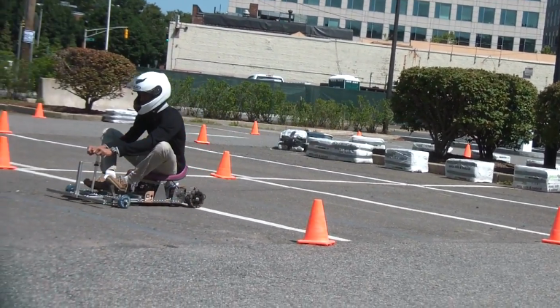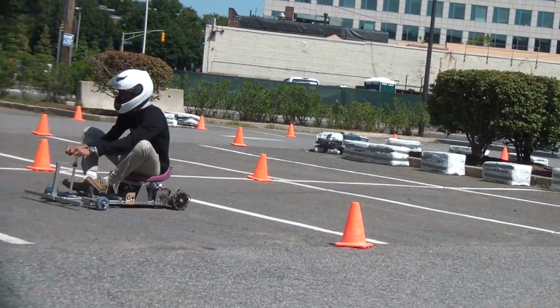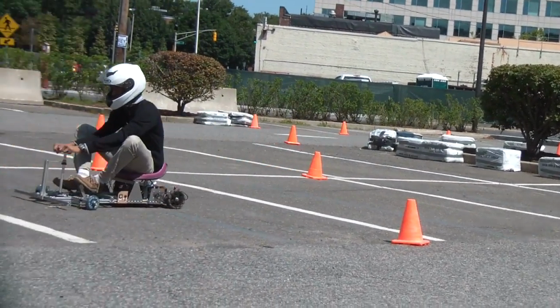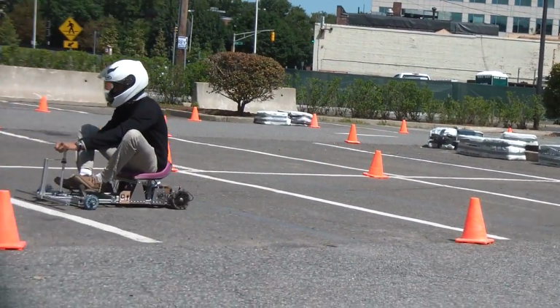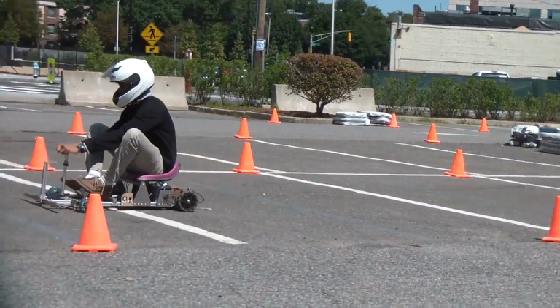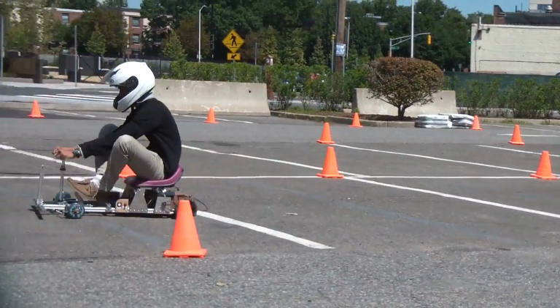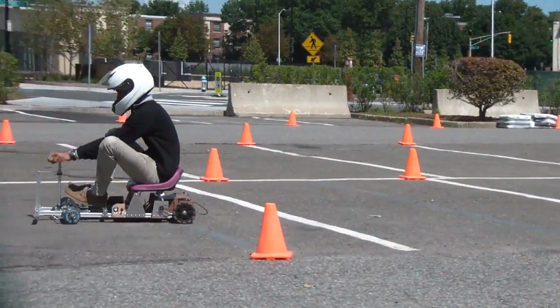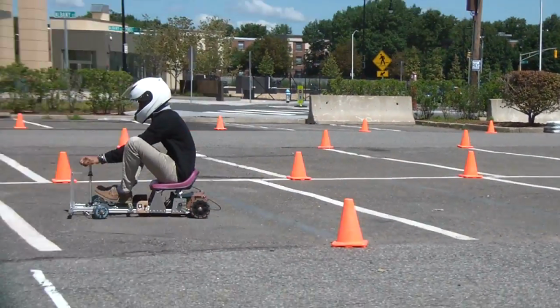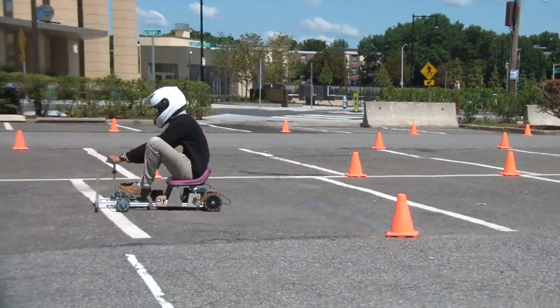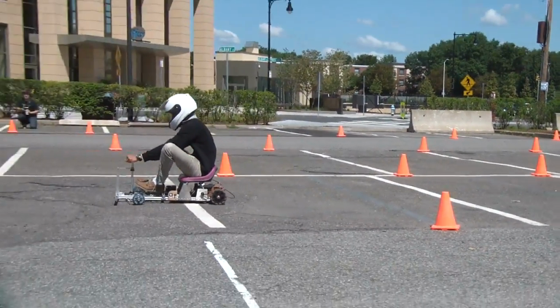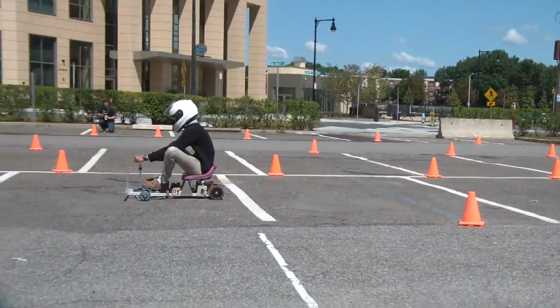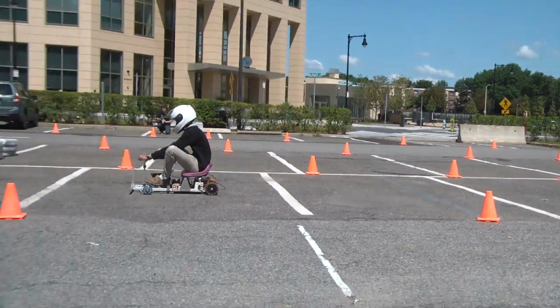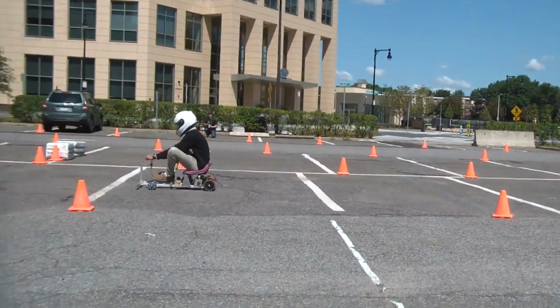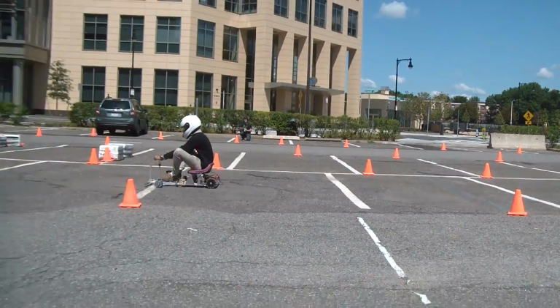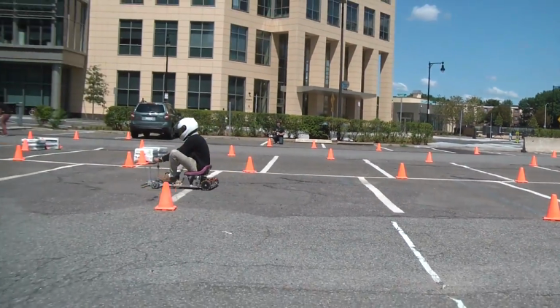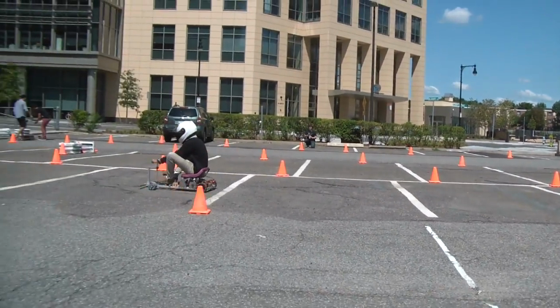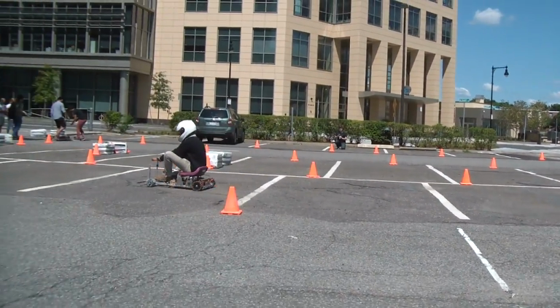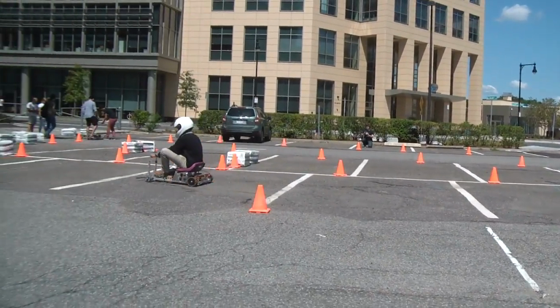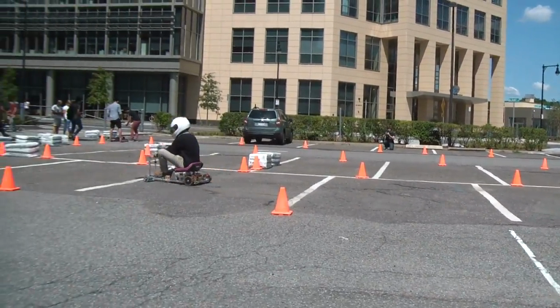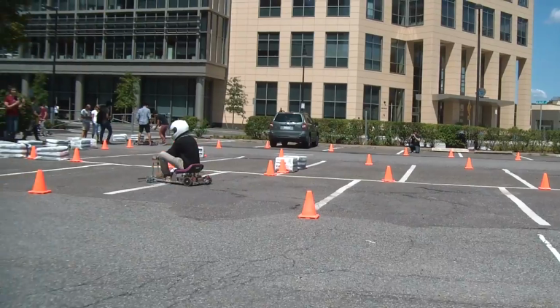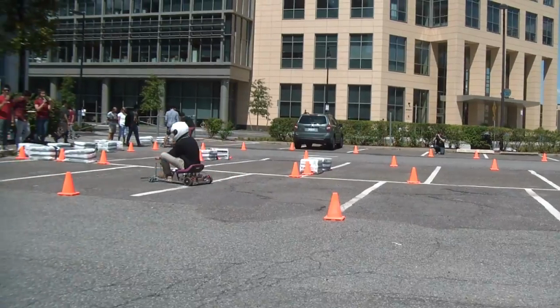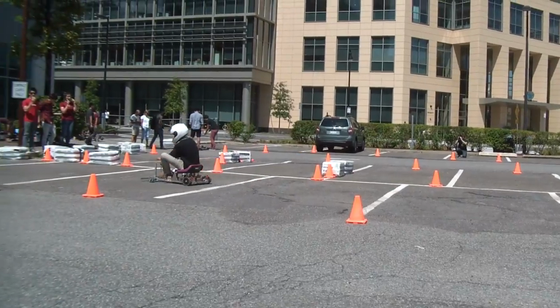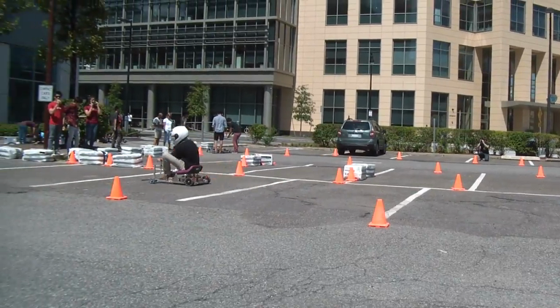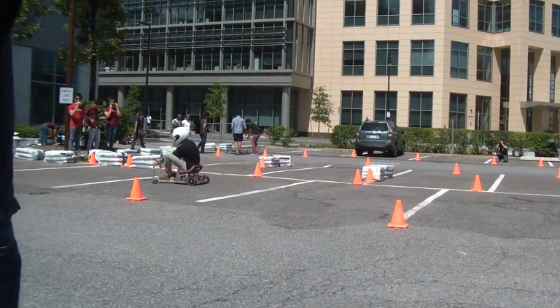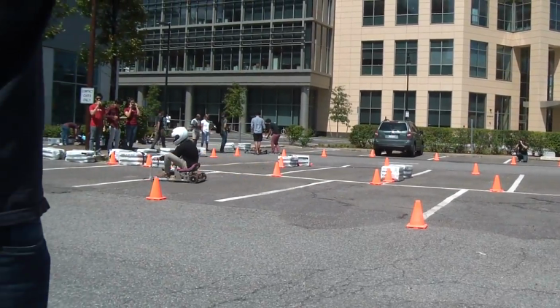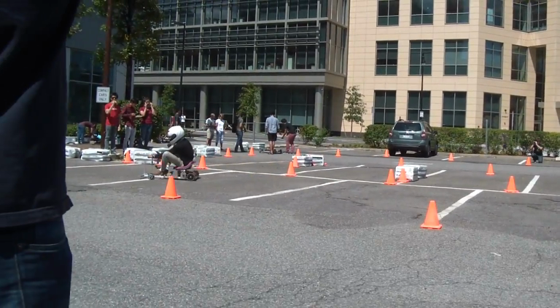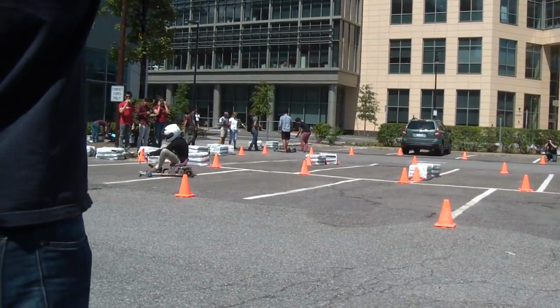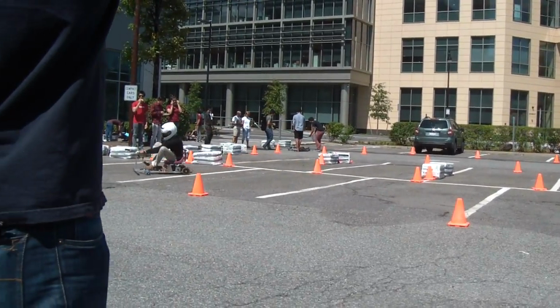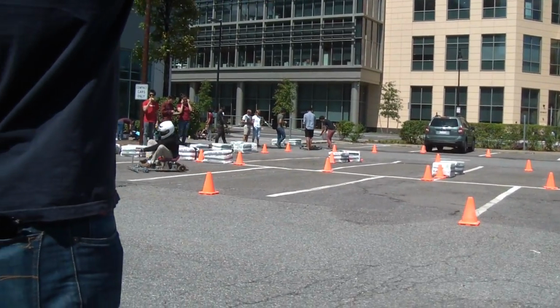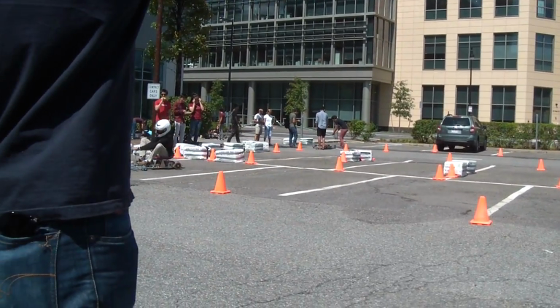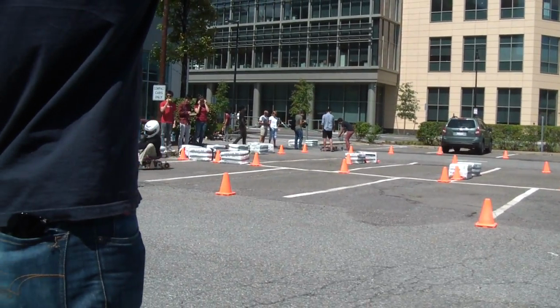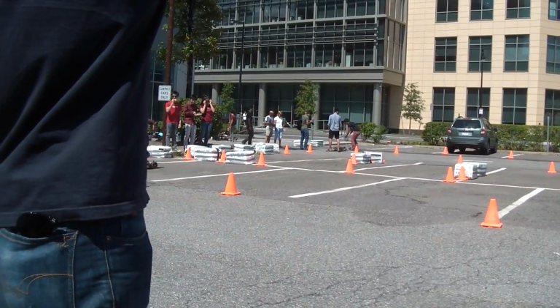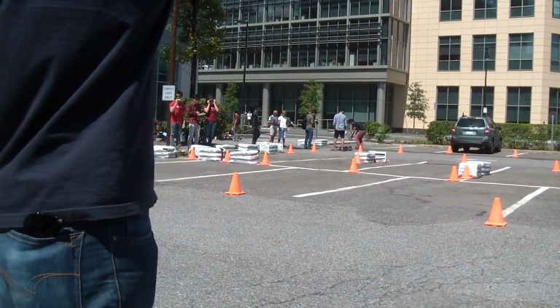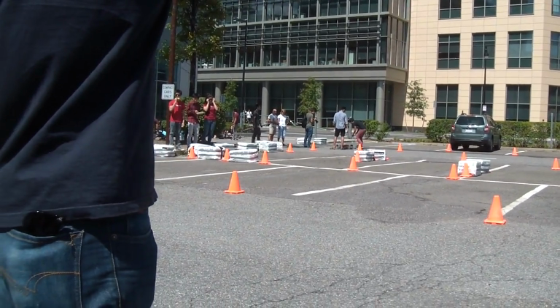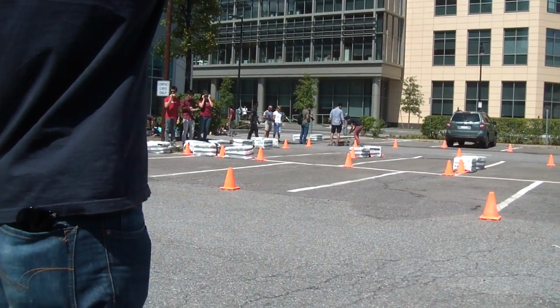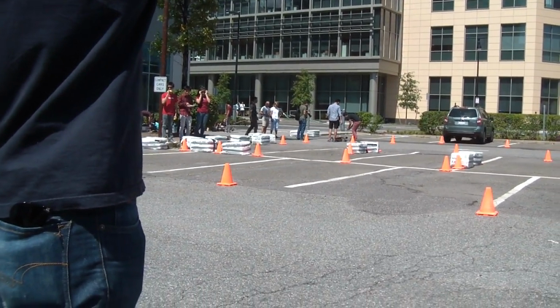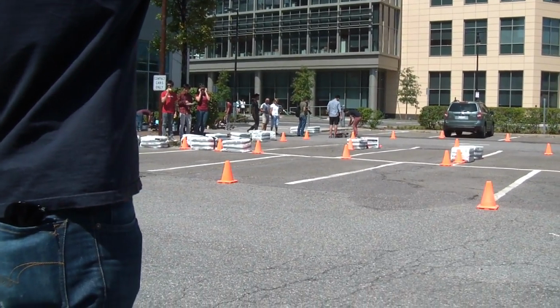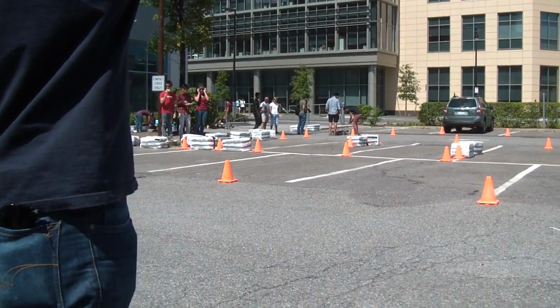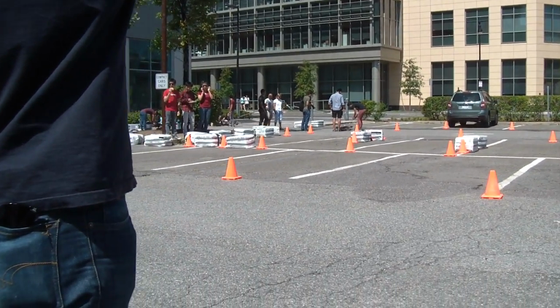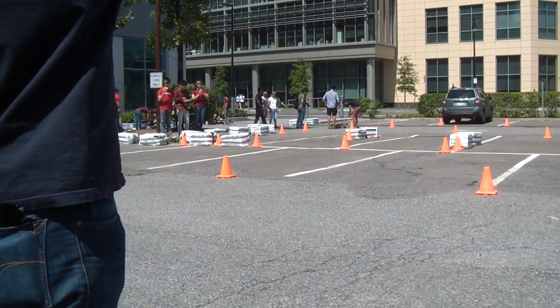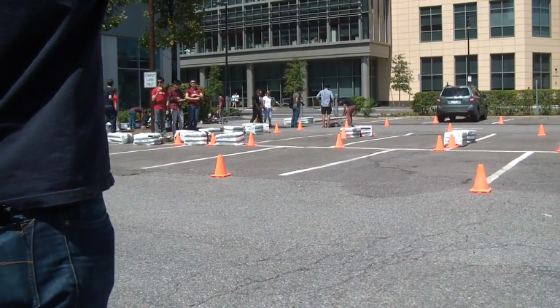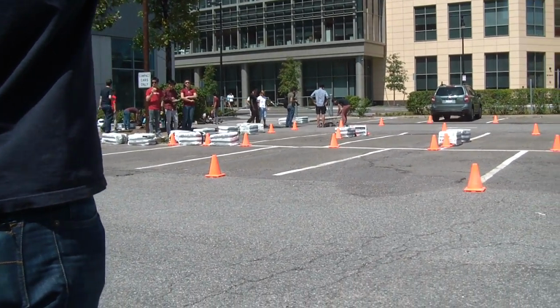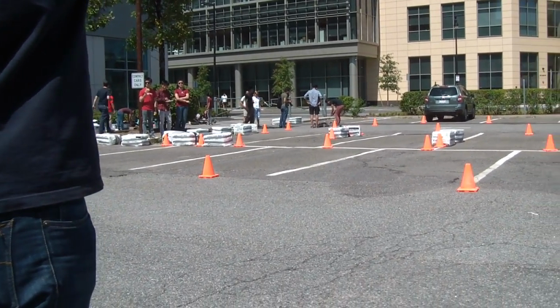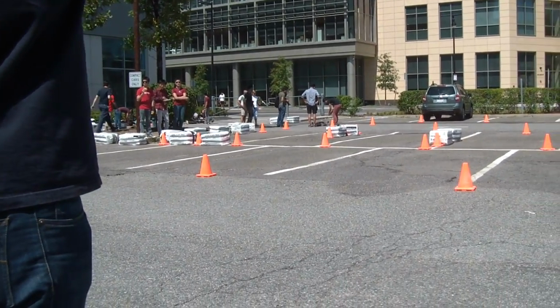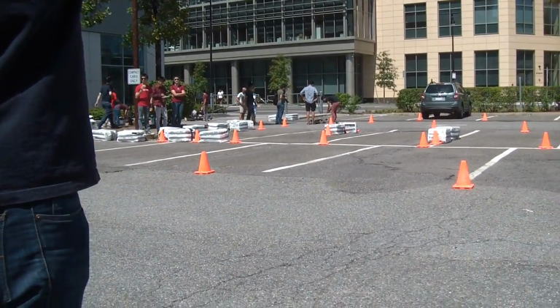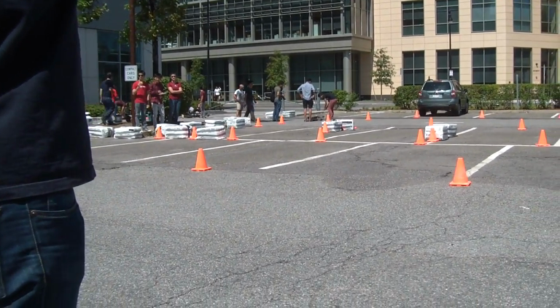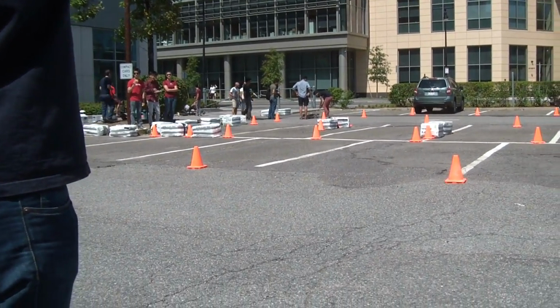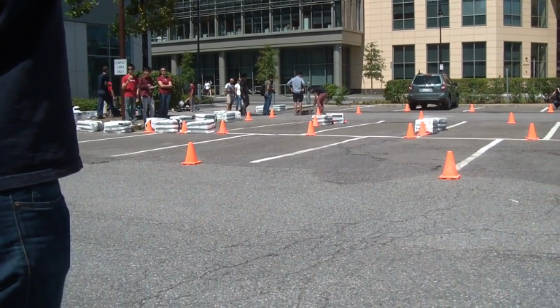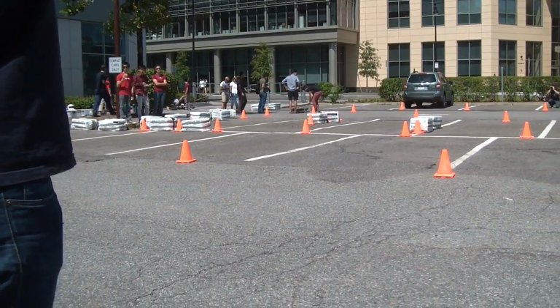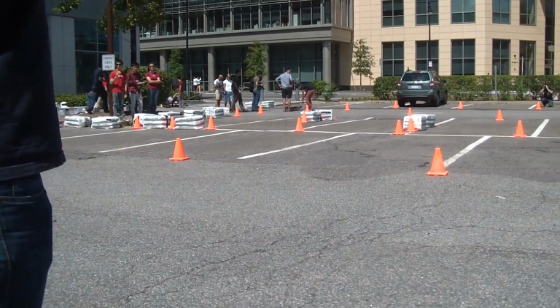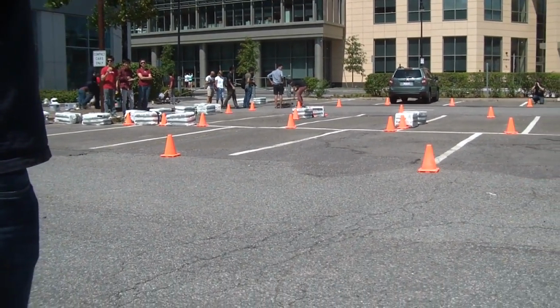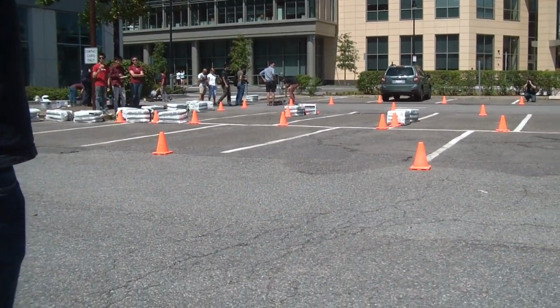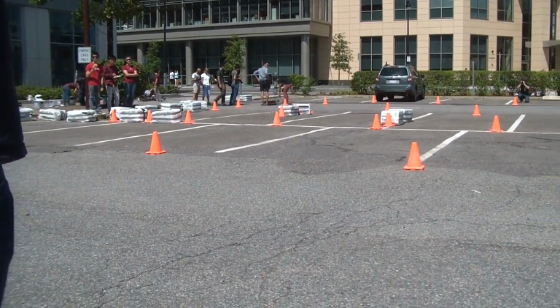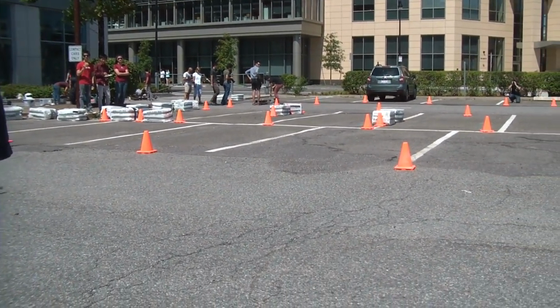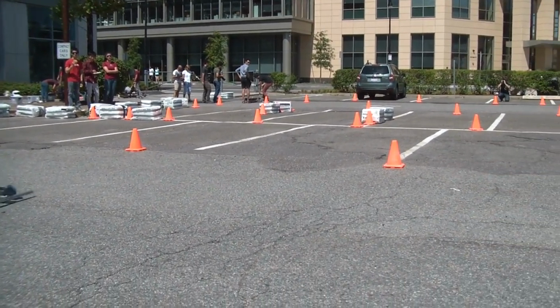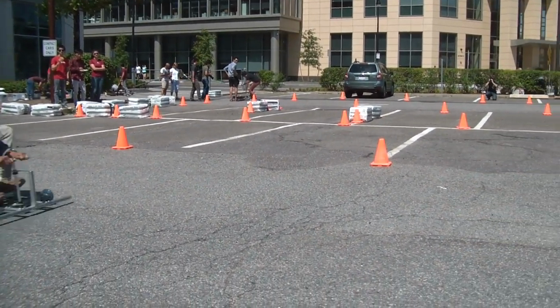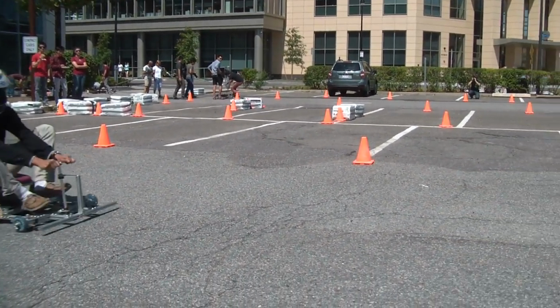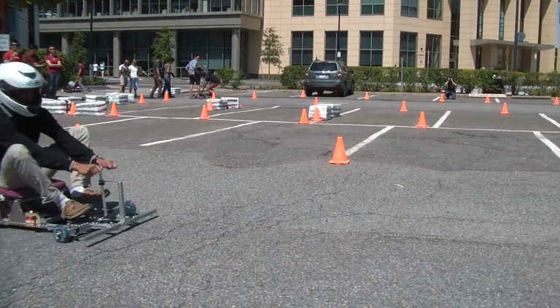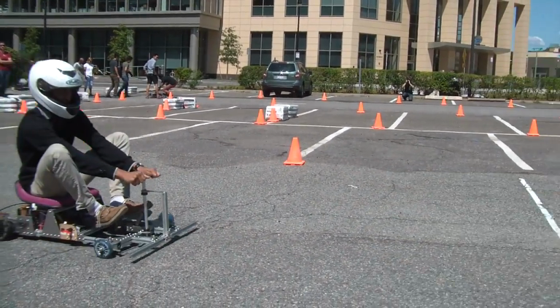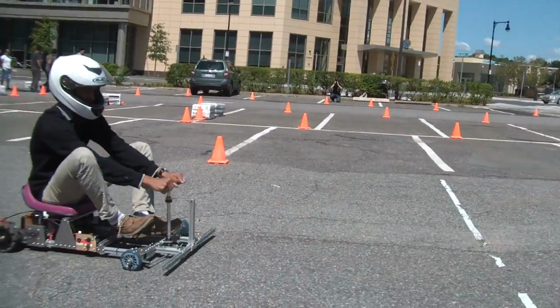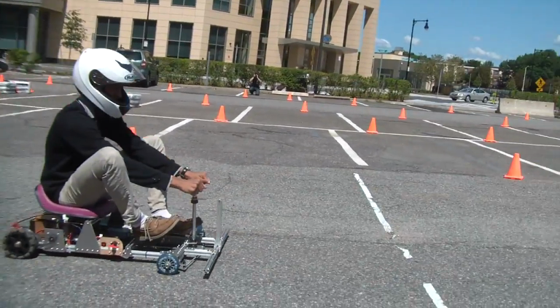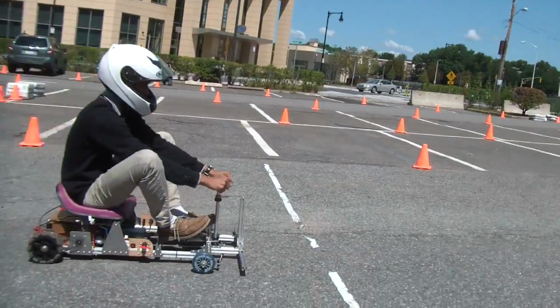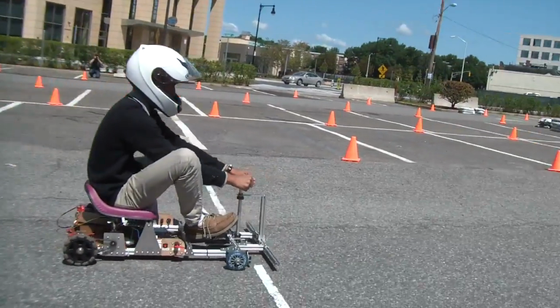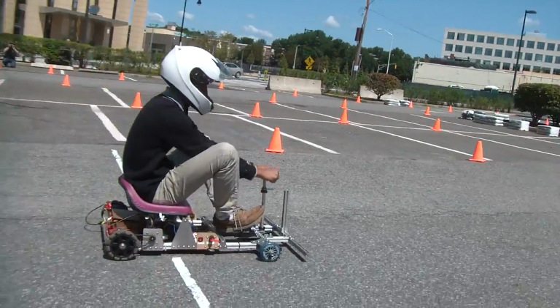He's getting better. And the home stretch. And stop!